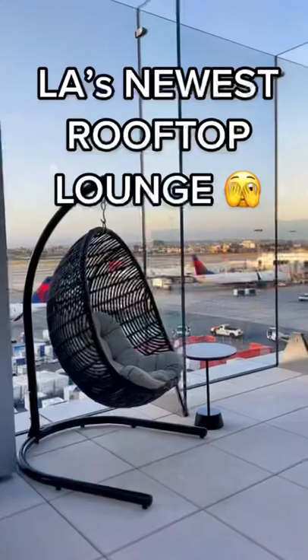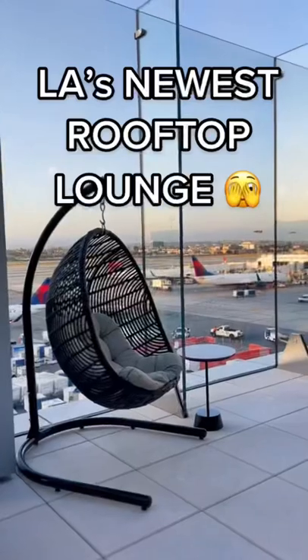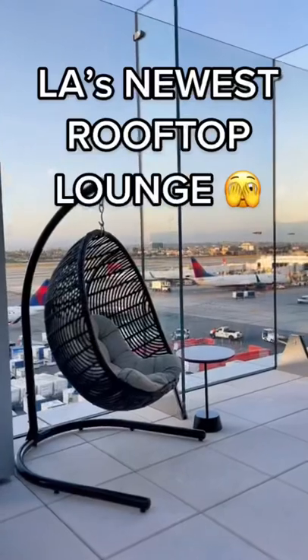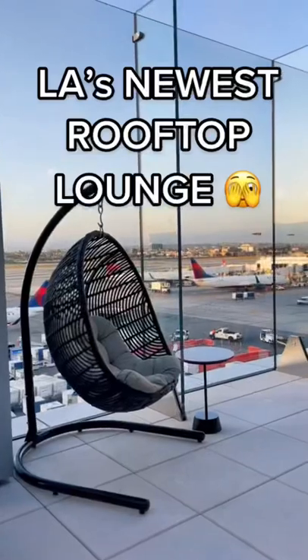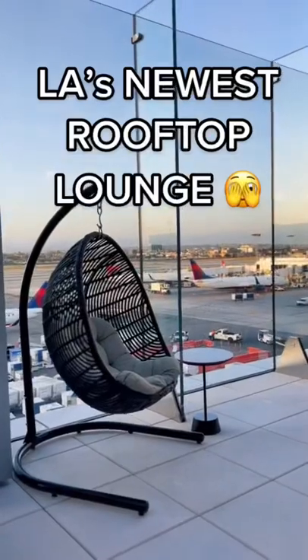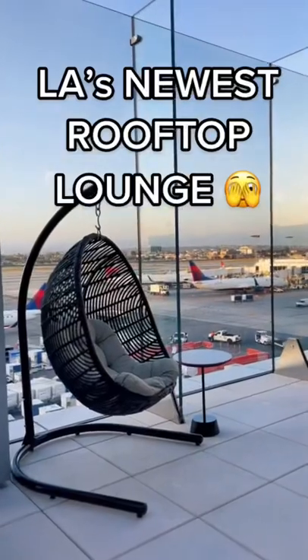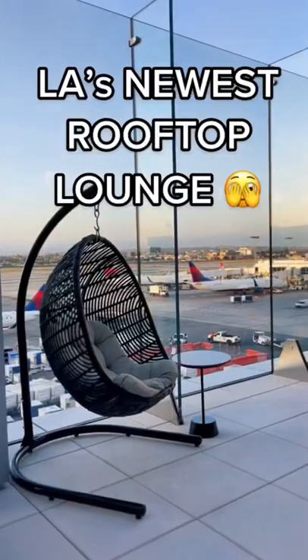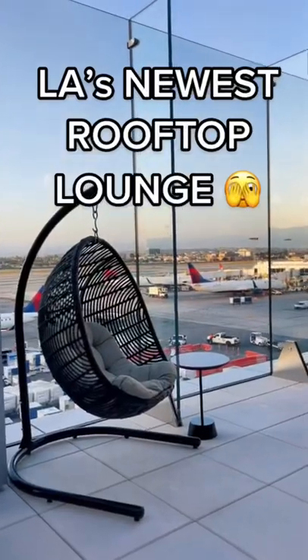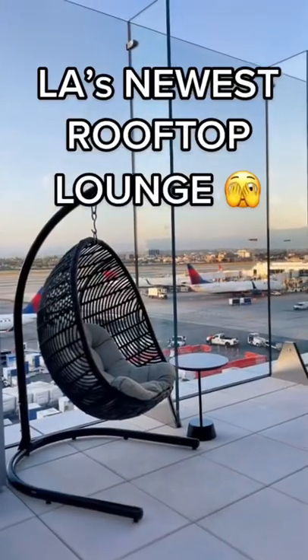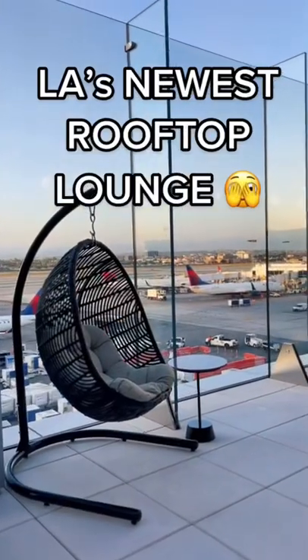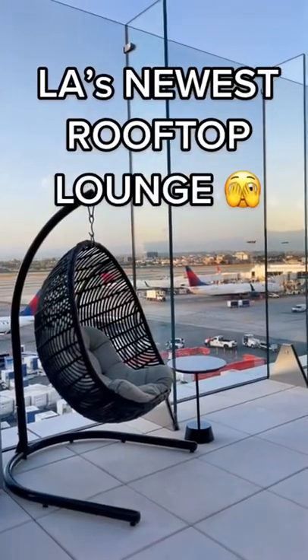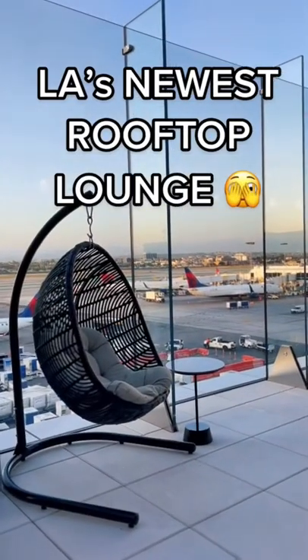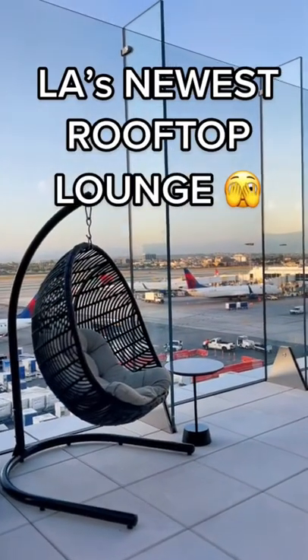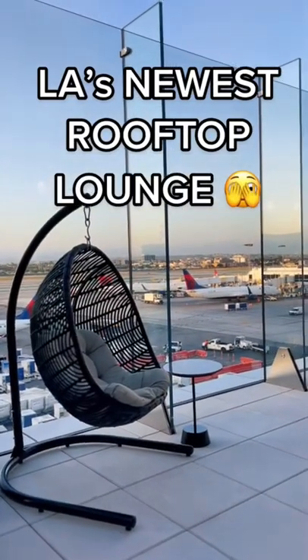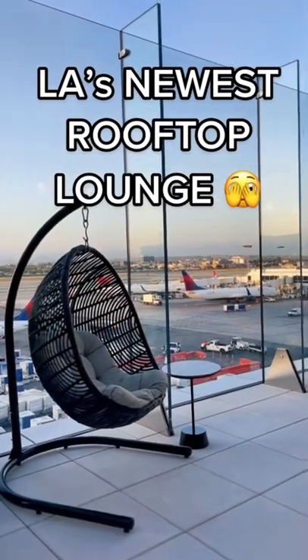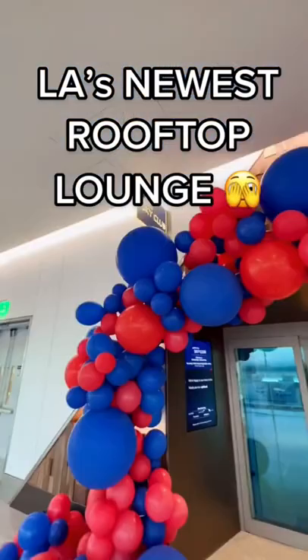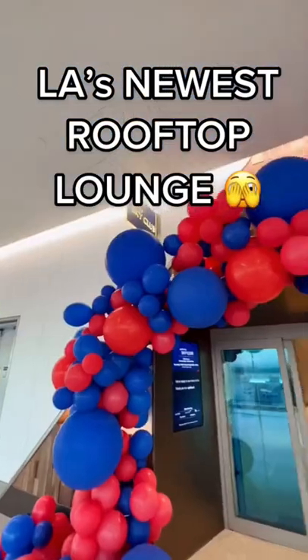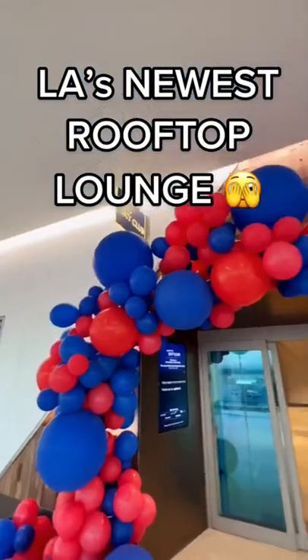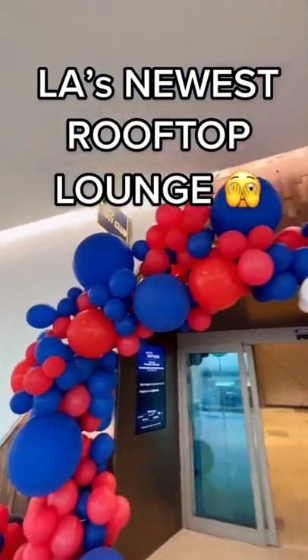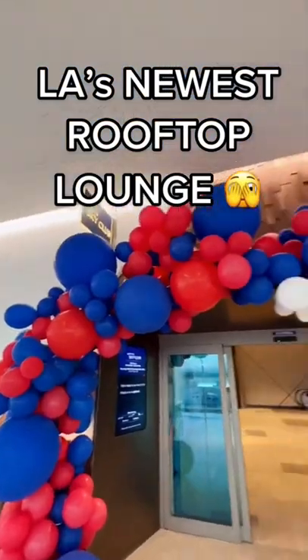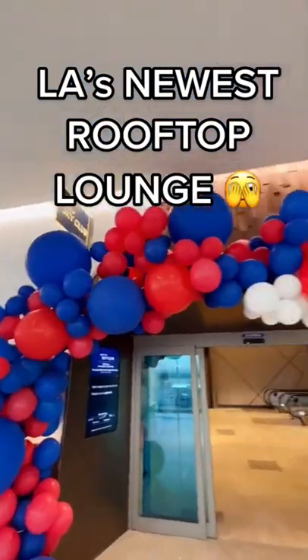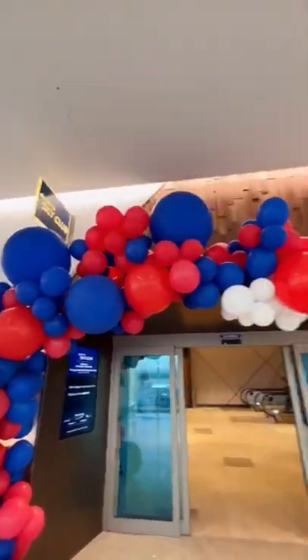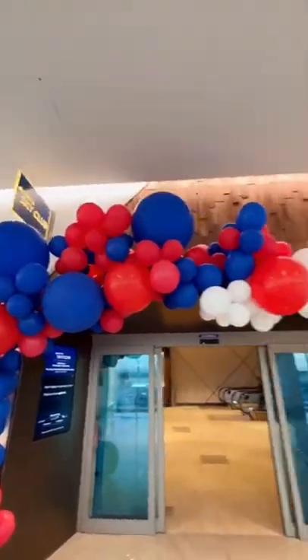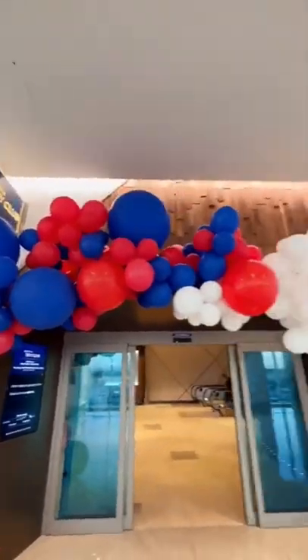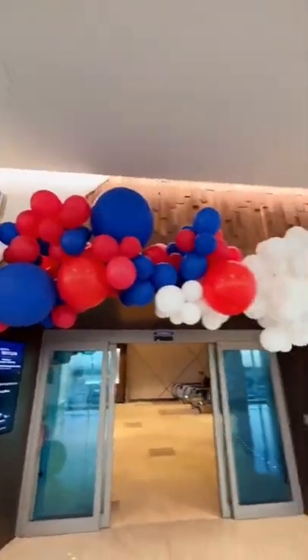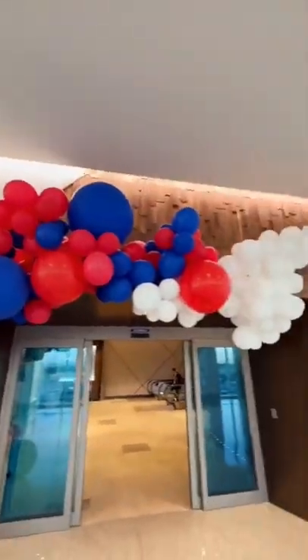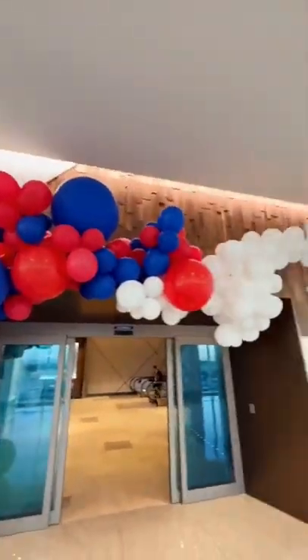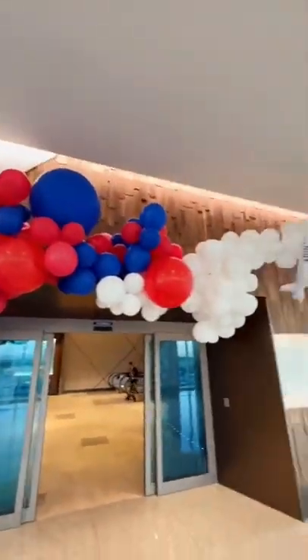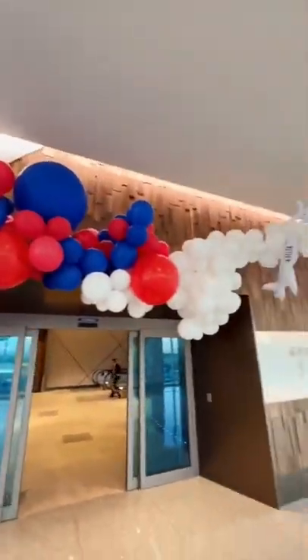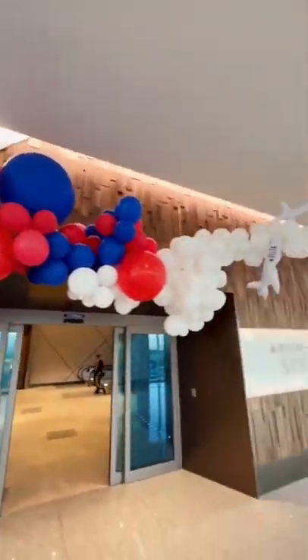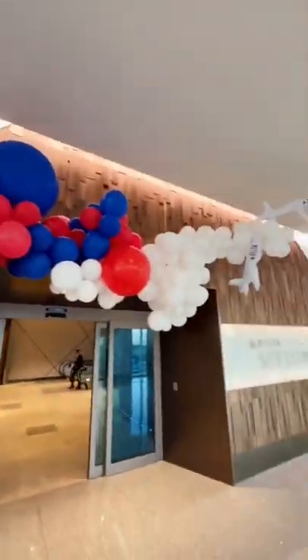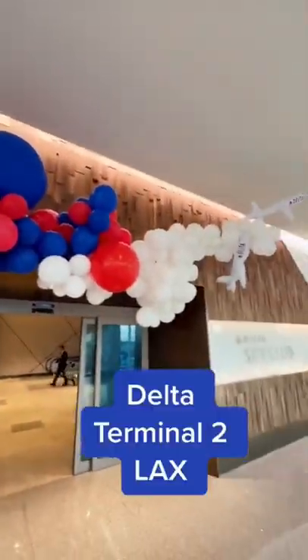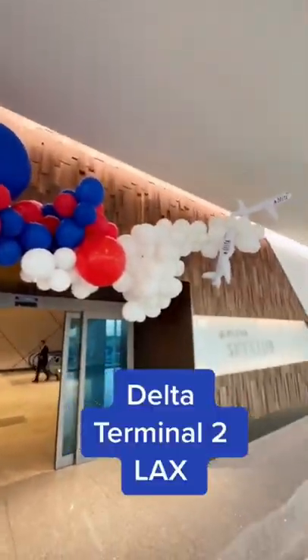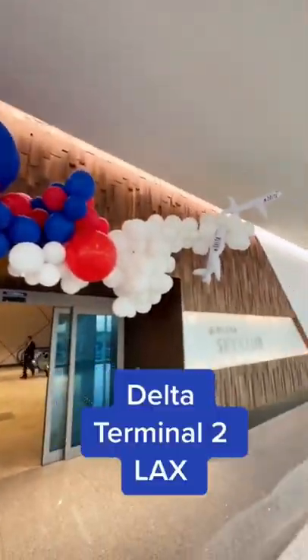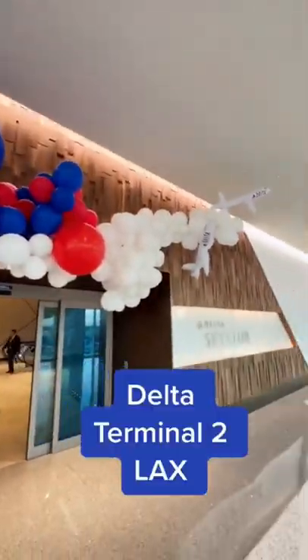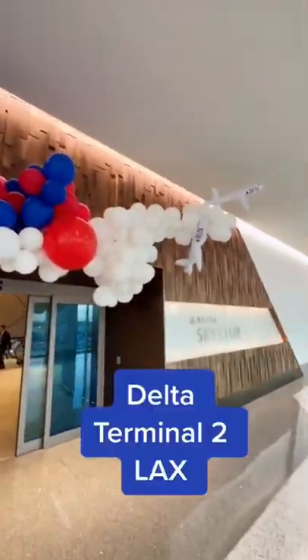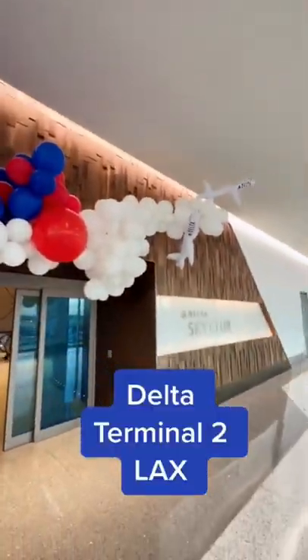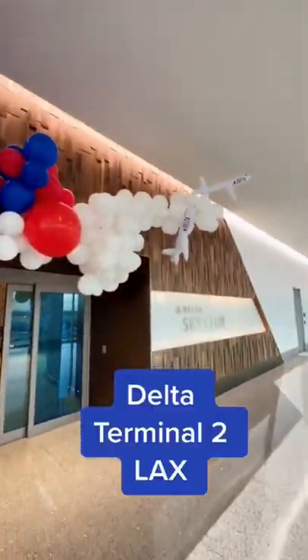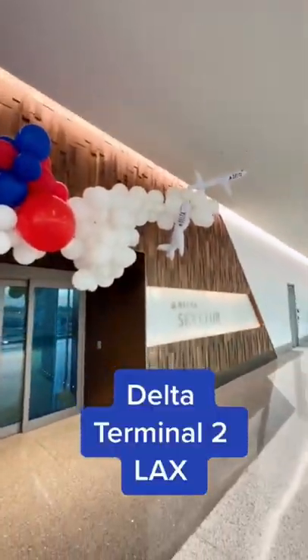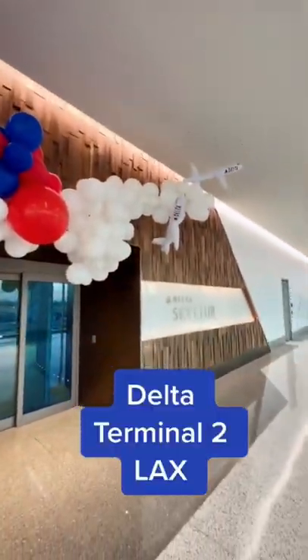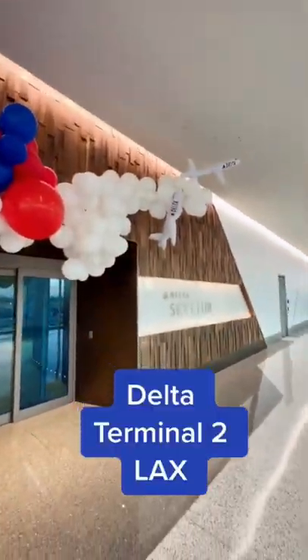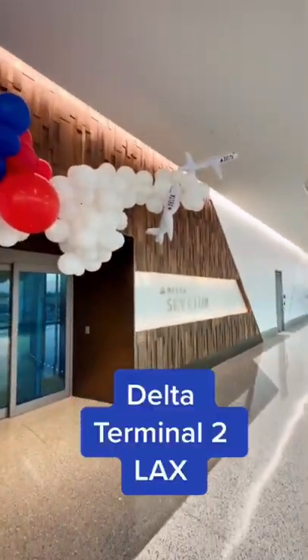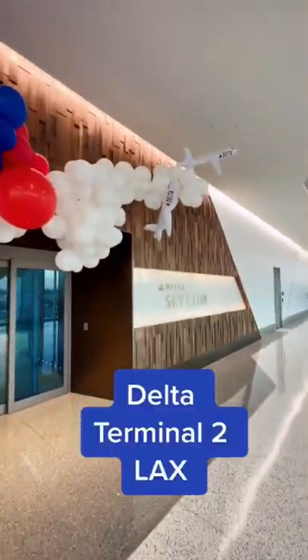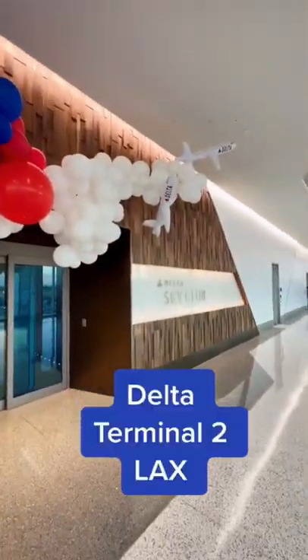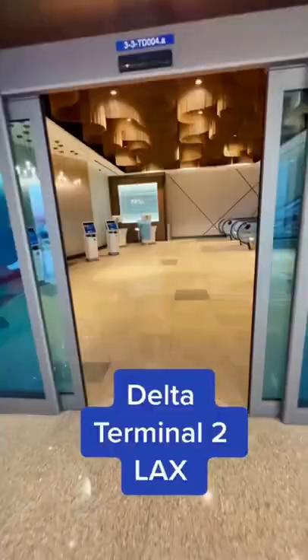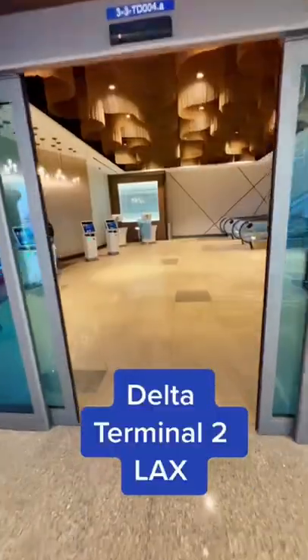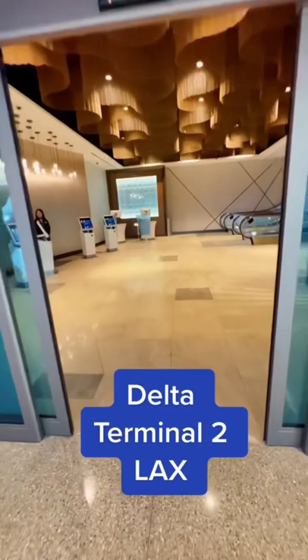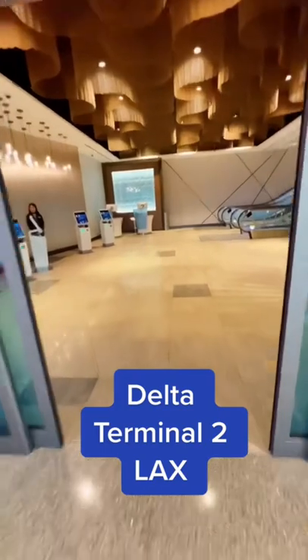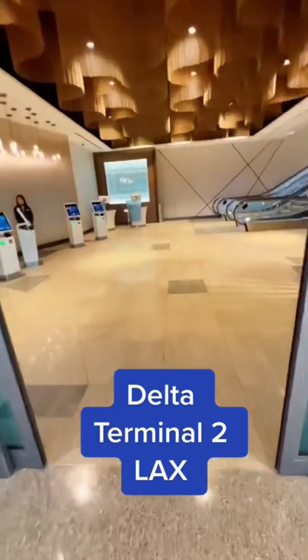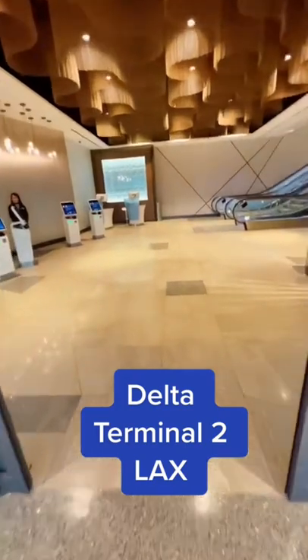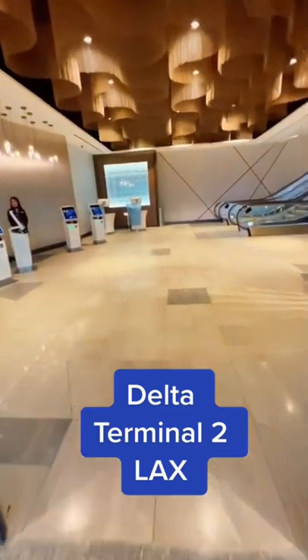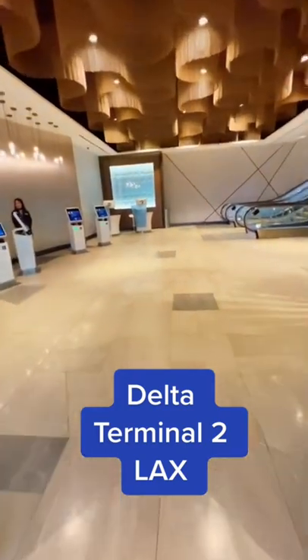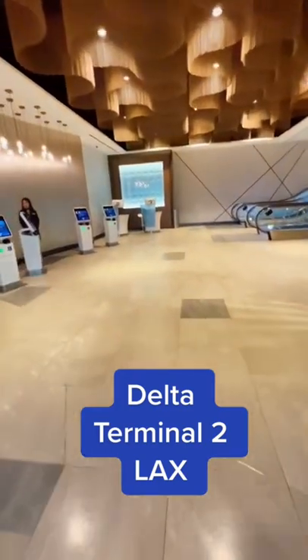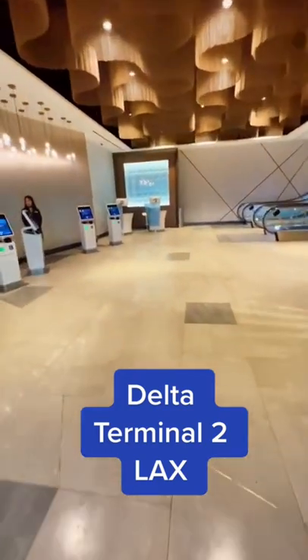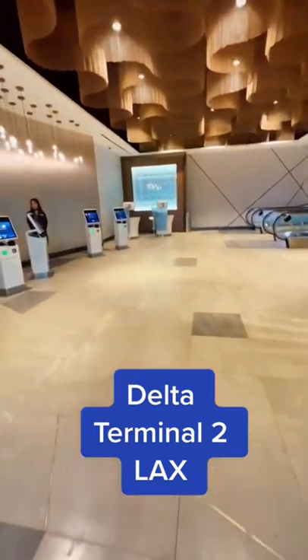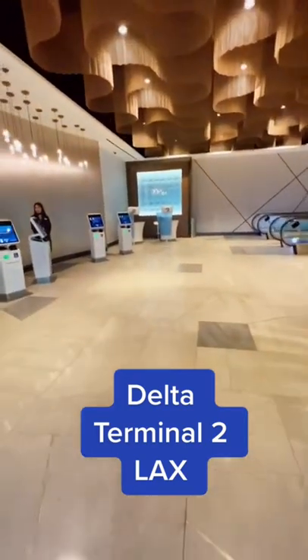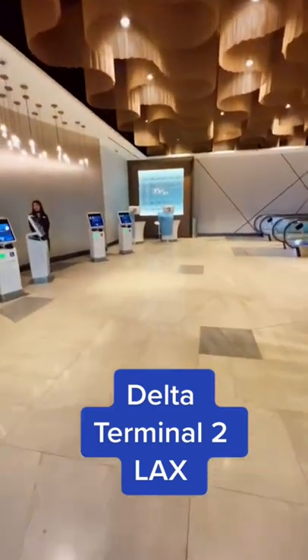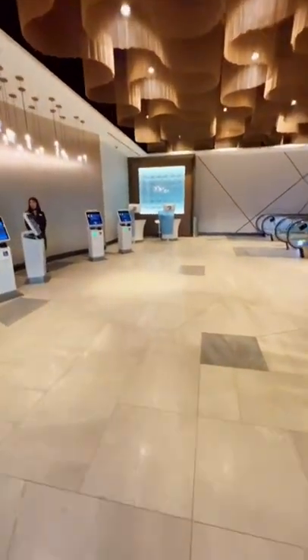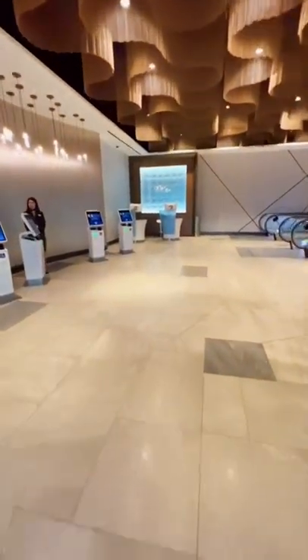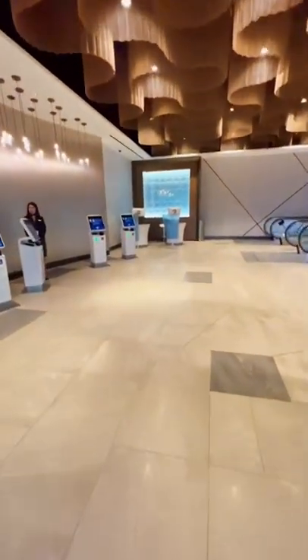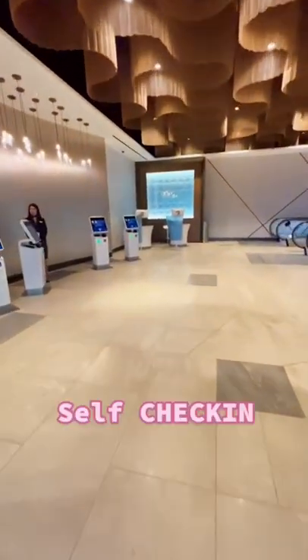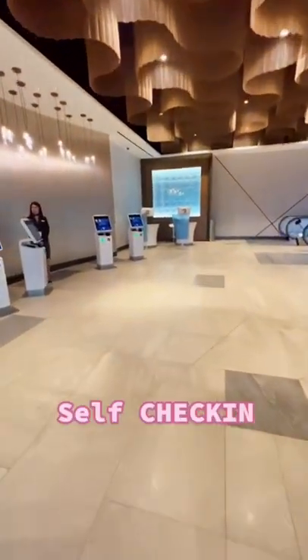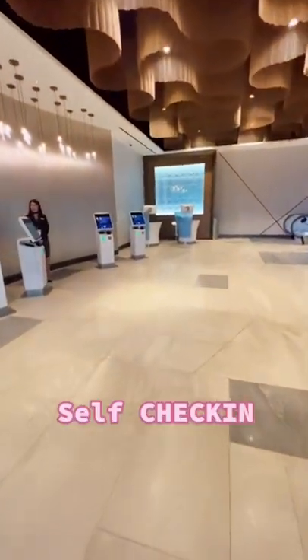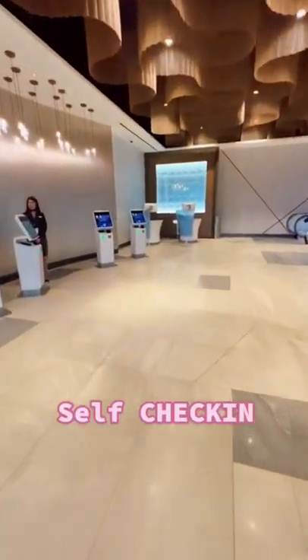There's a new open-air rooftop lounge at LAX. It's by Delta SkyMiles in Terminal 2 and it just opened up.